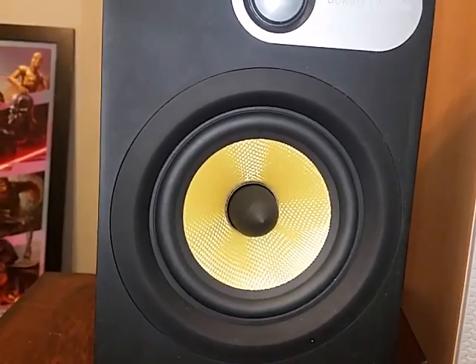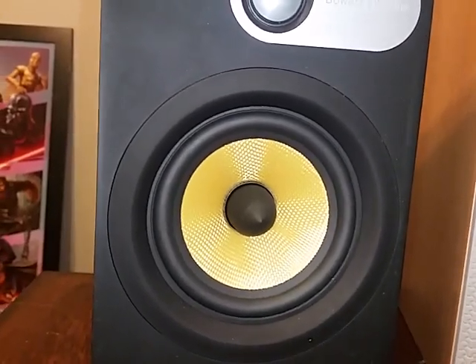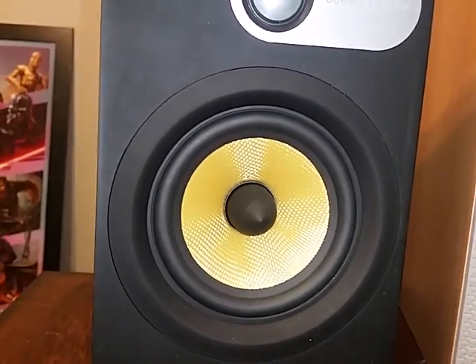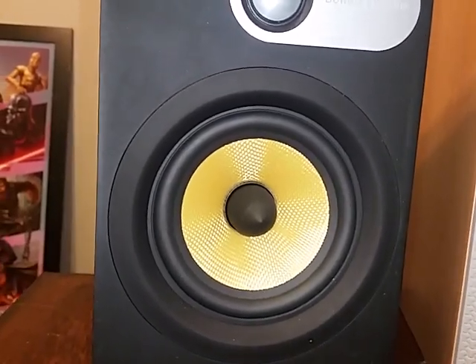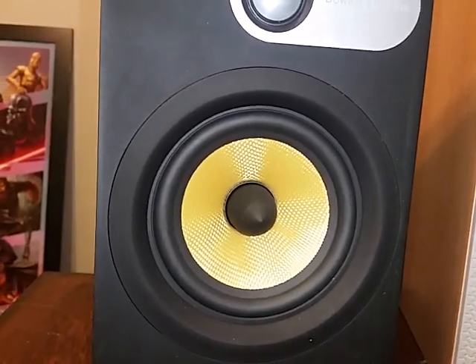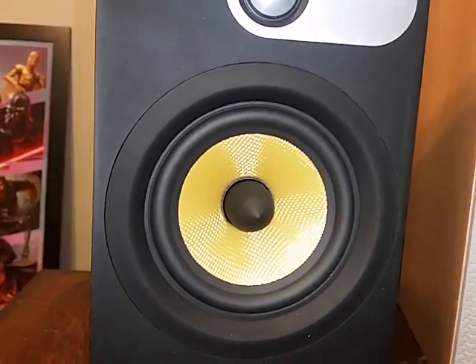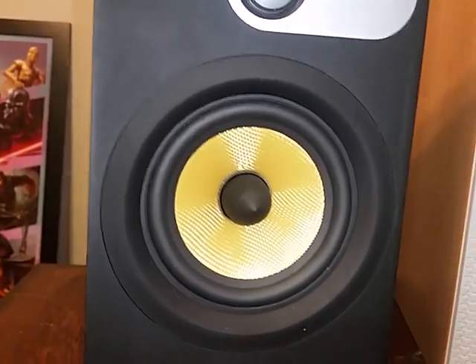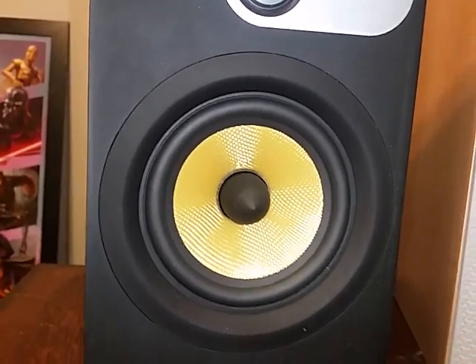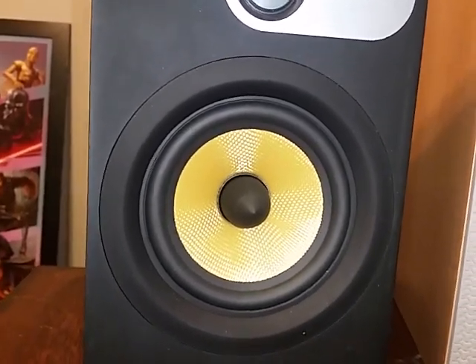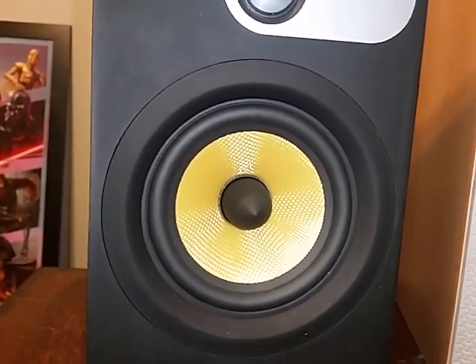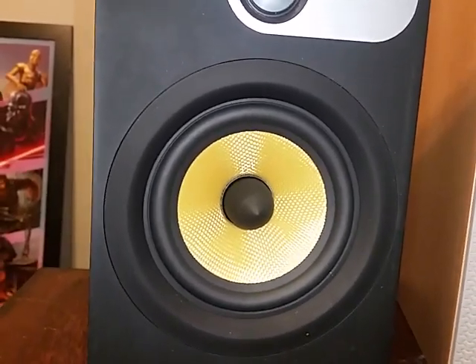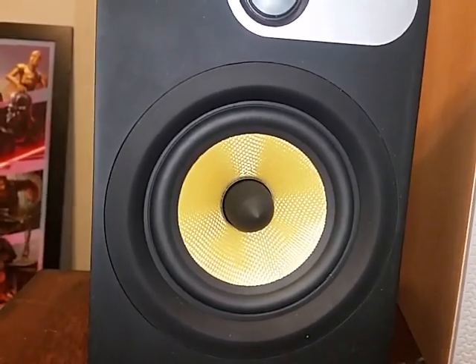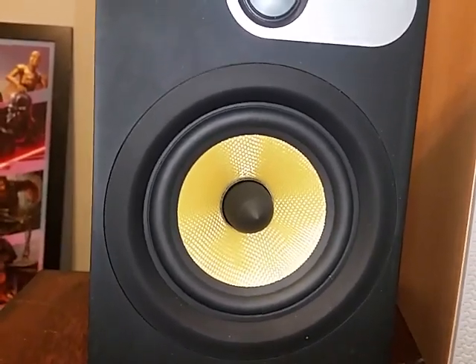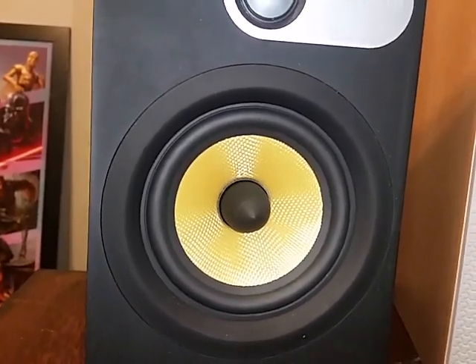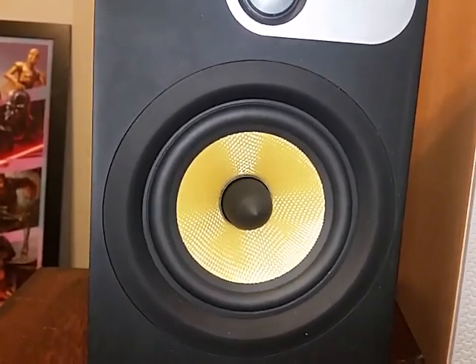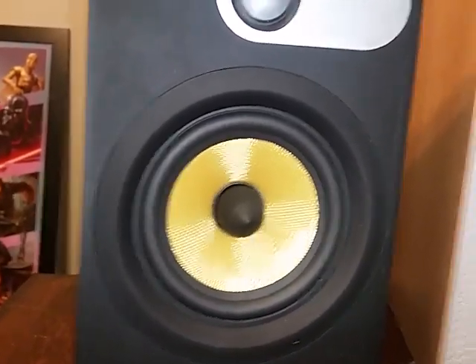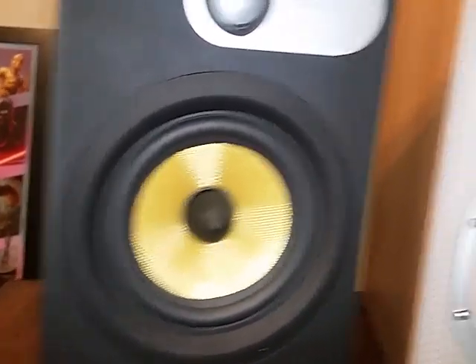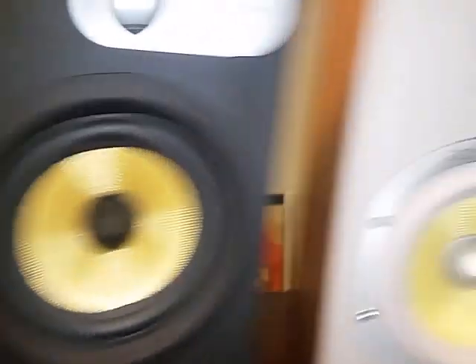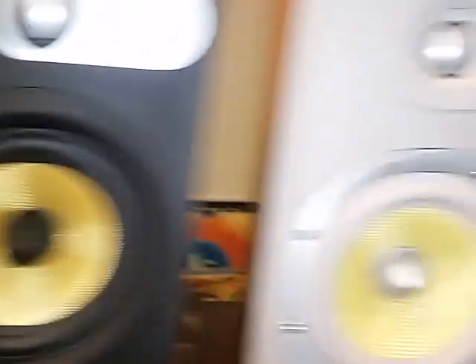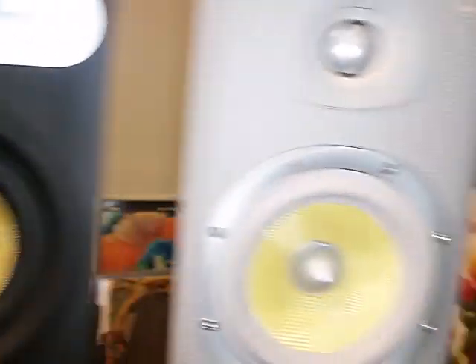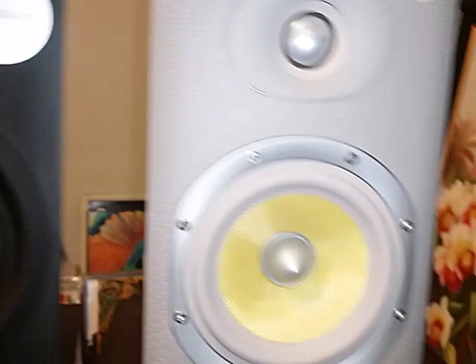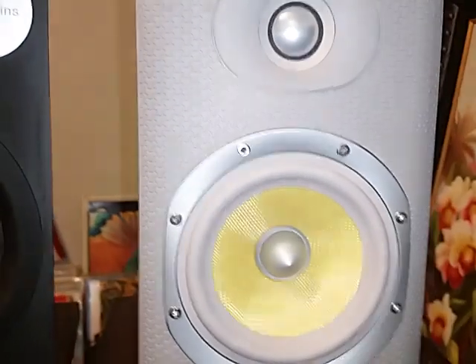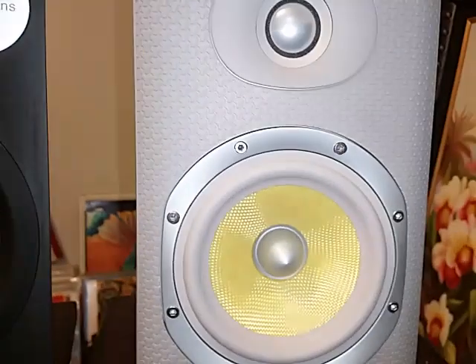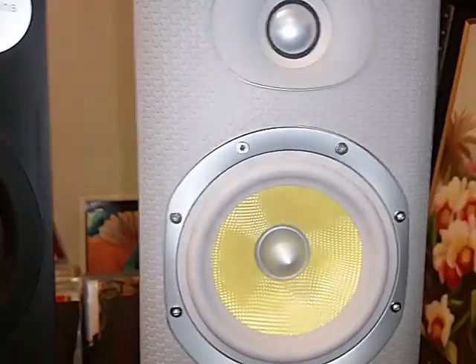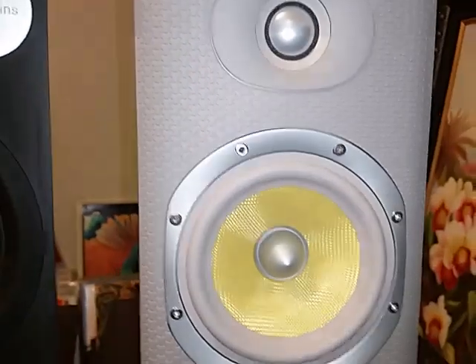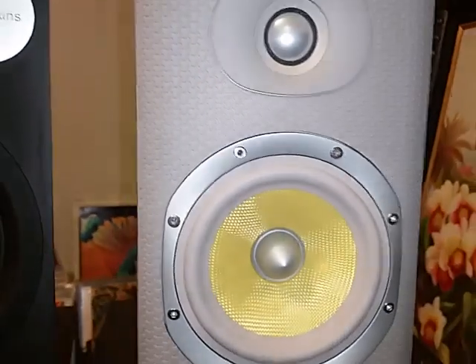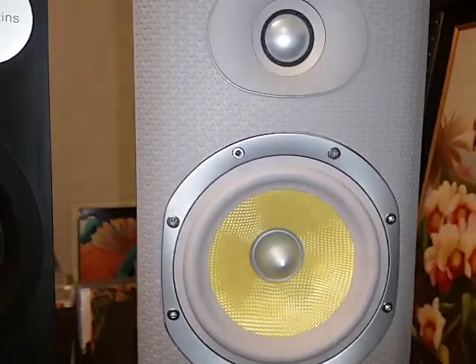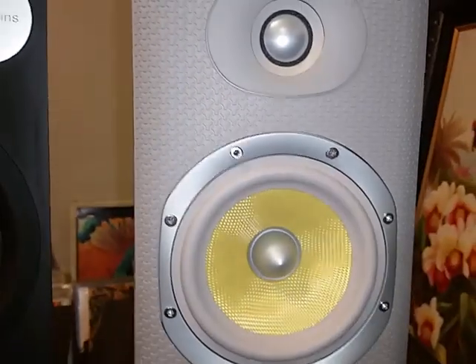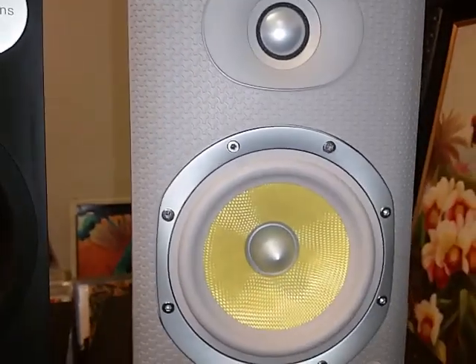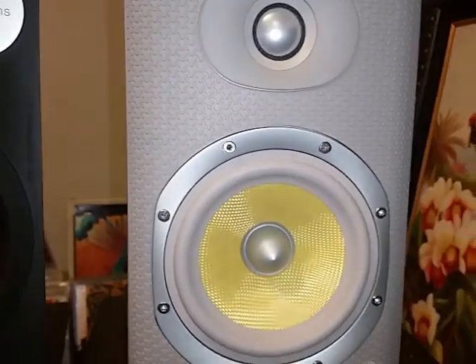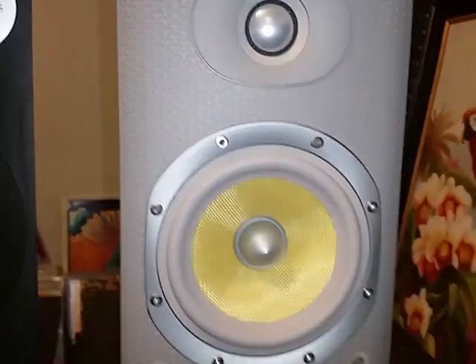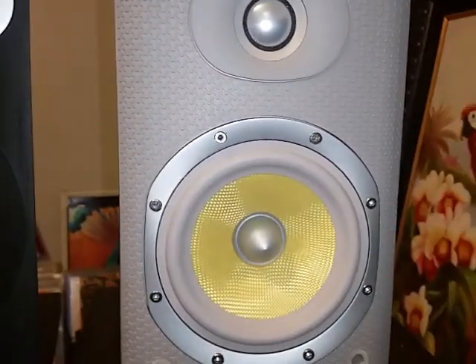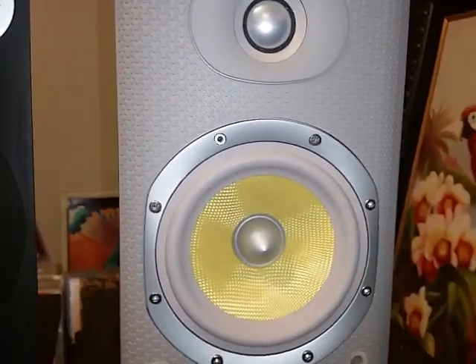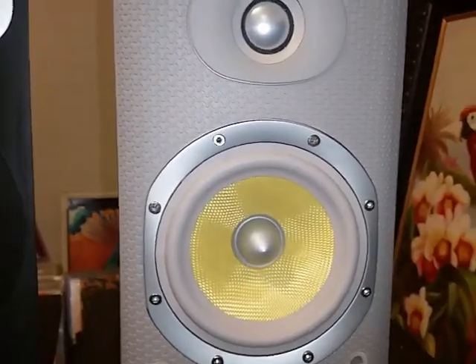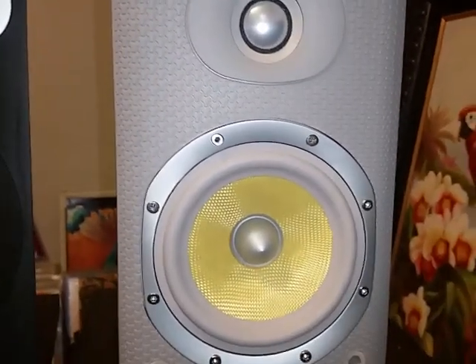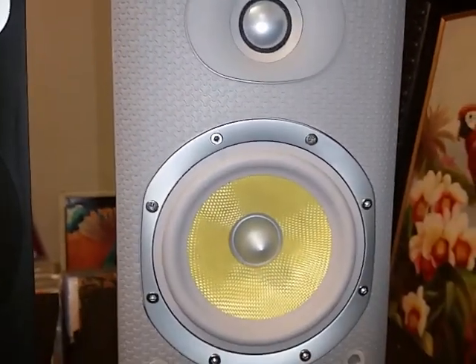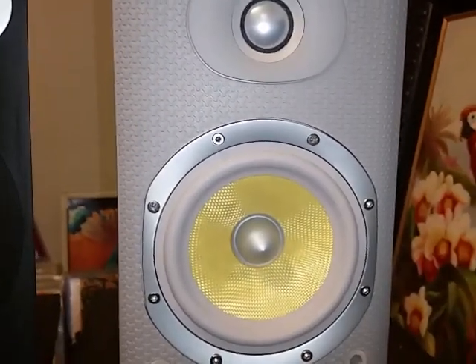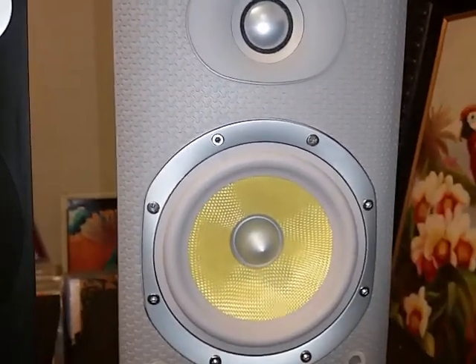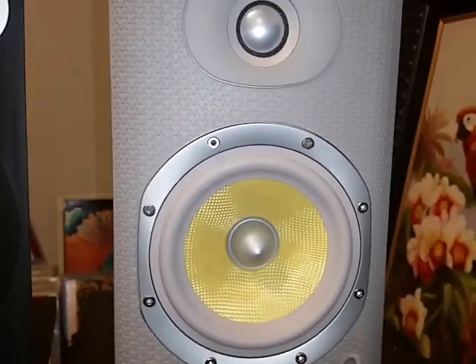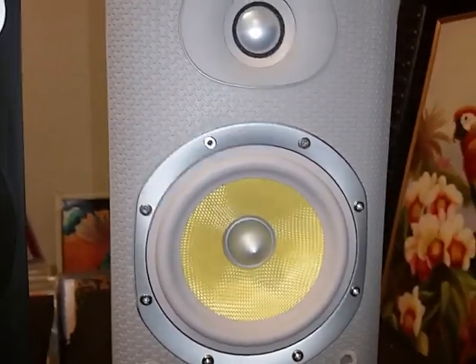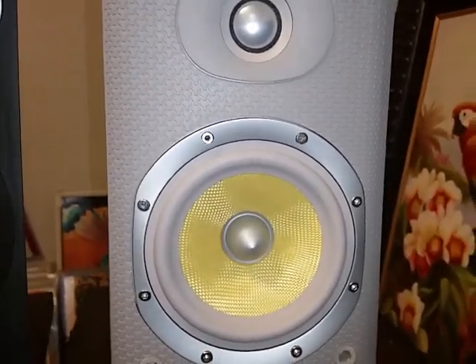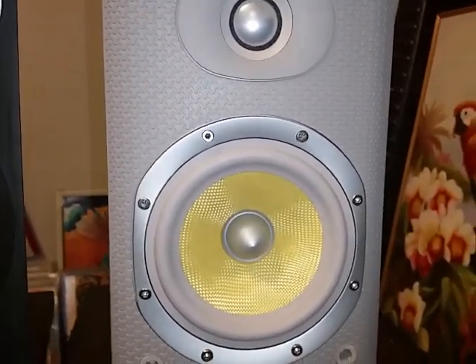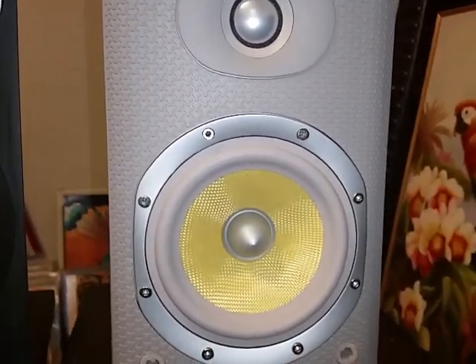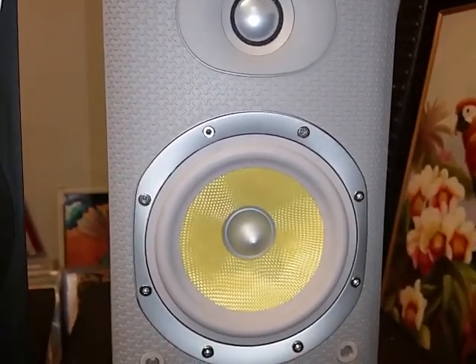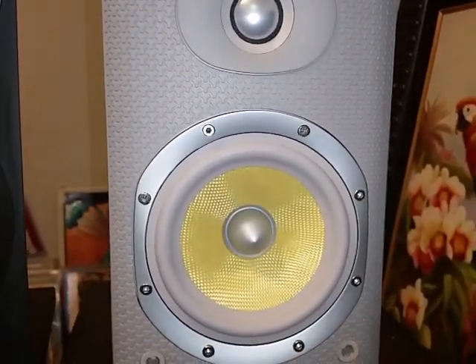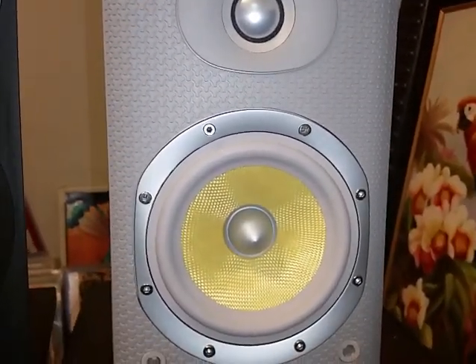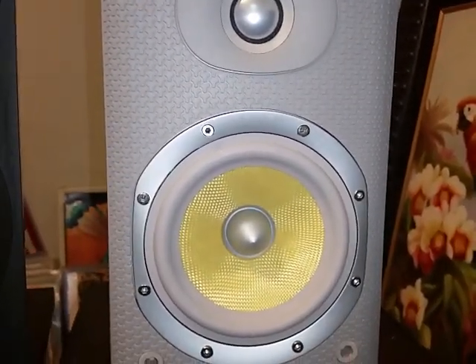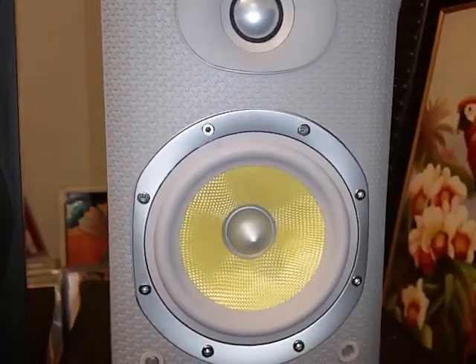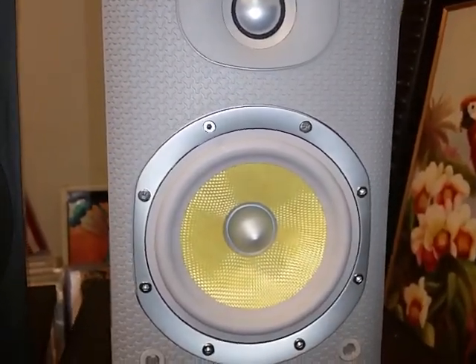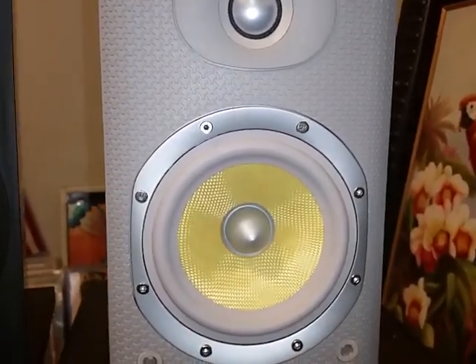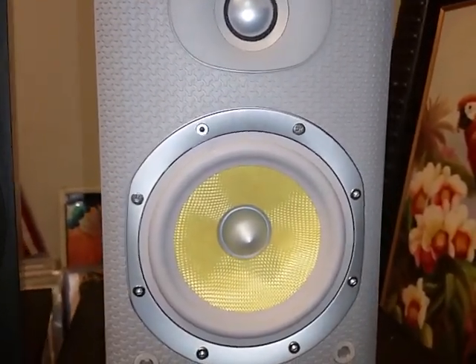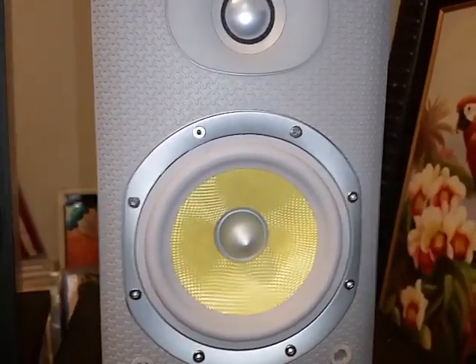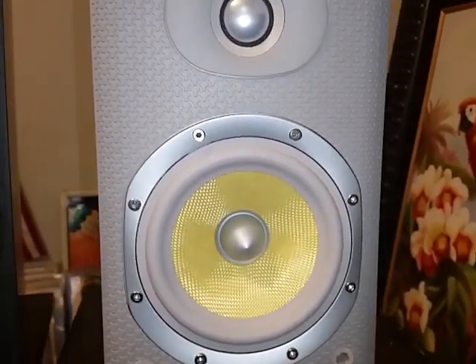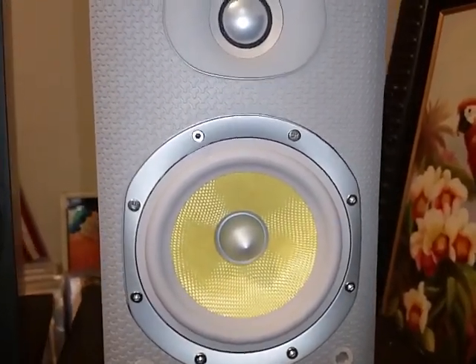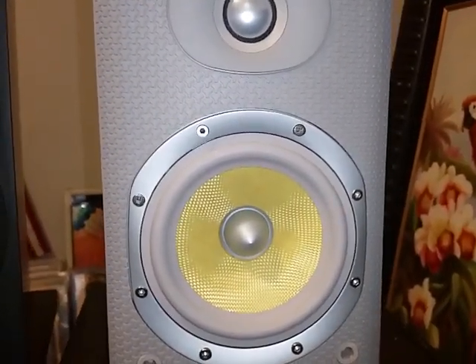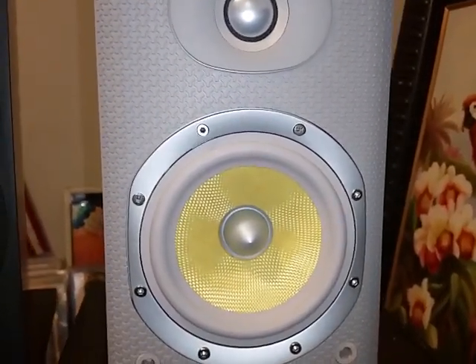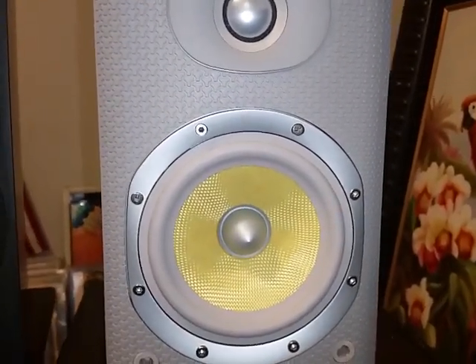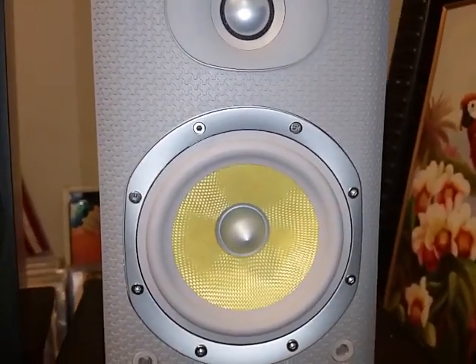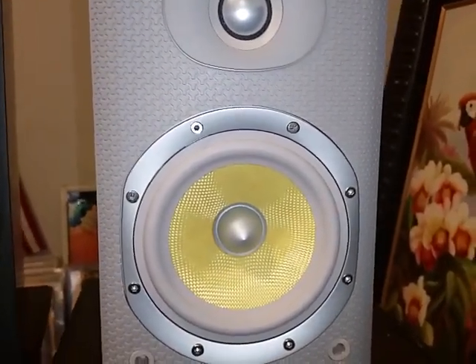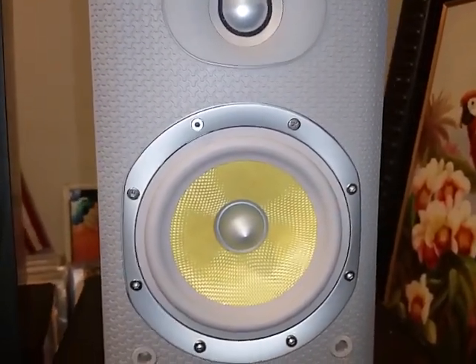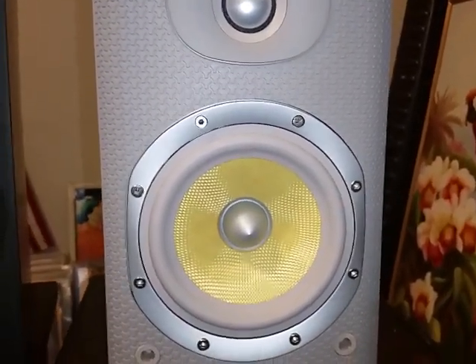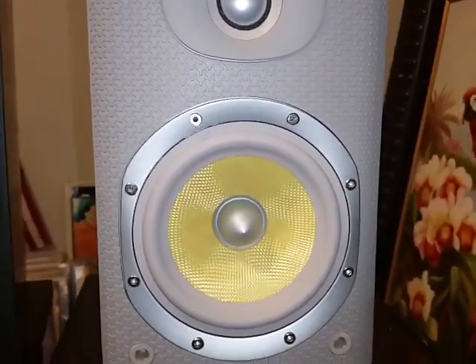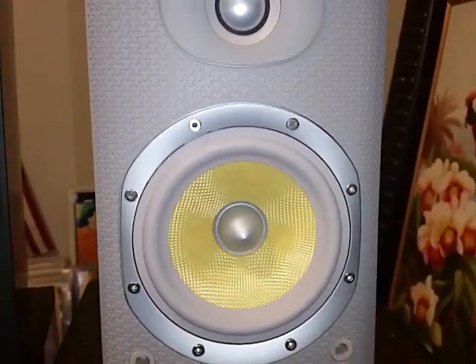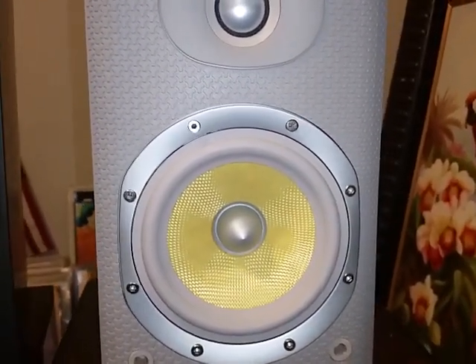Now an electric guitar demo with the 600. You hear the guitar — beautiful.